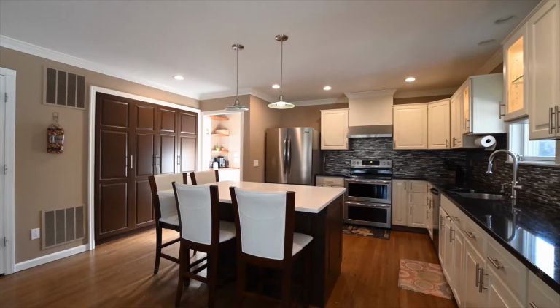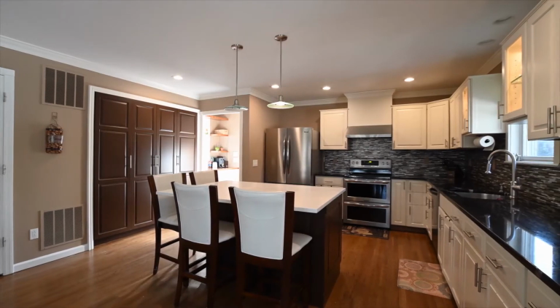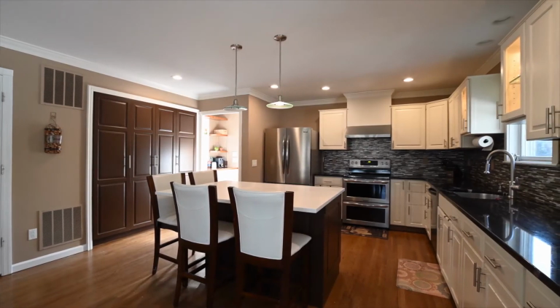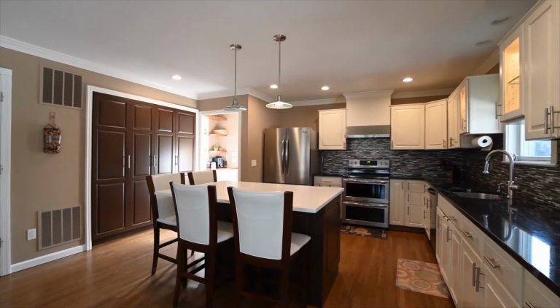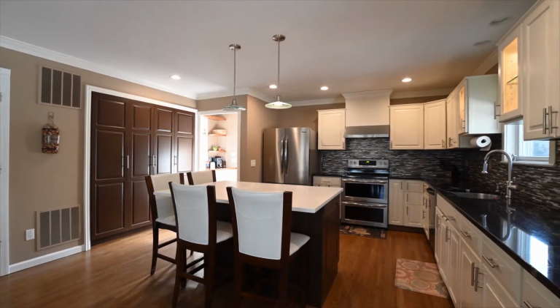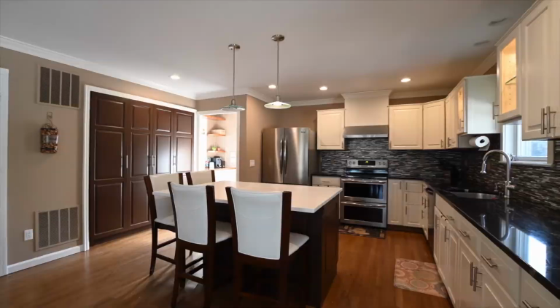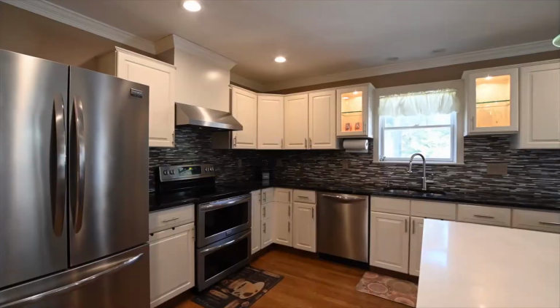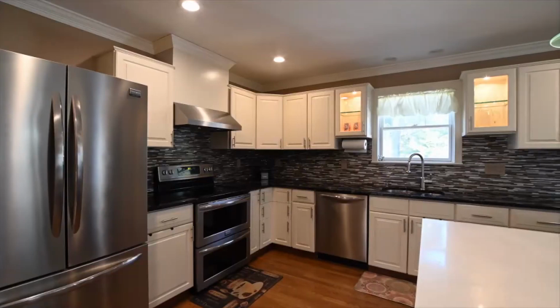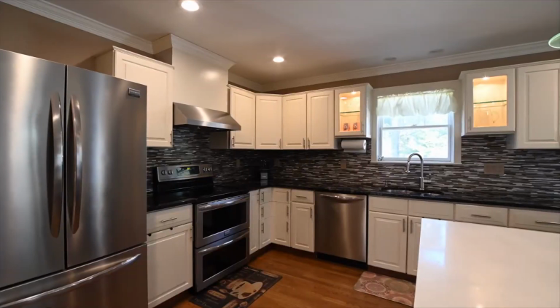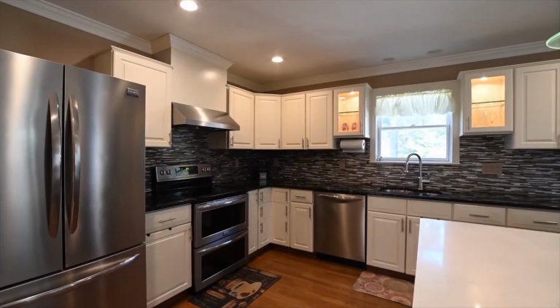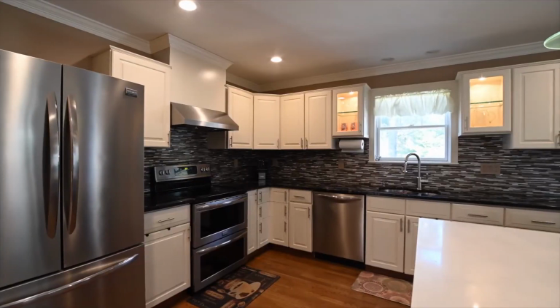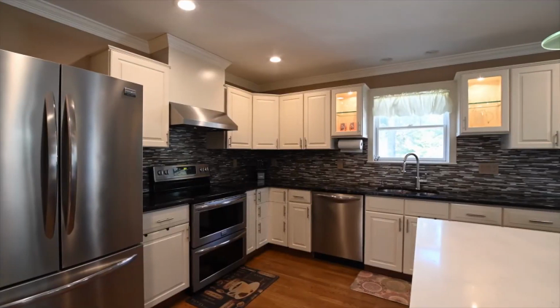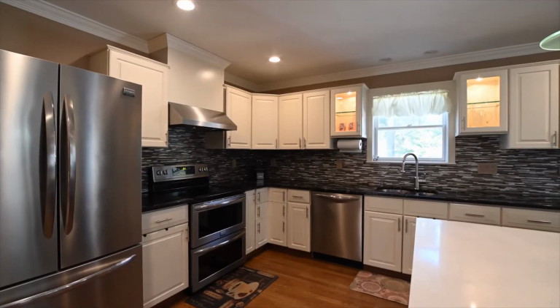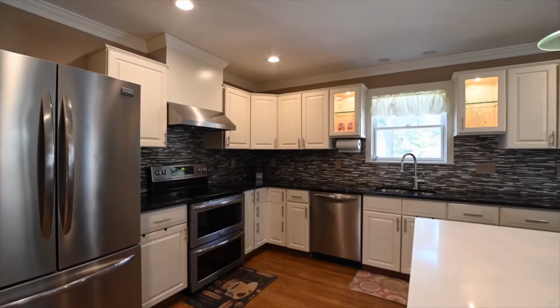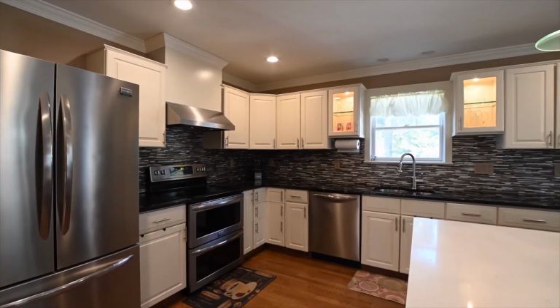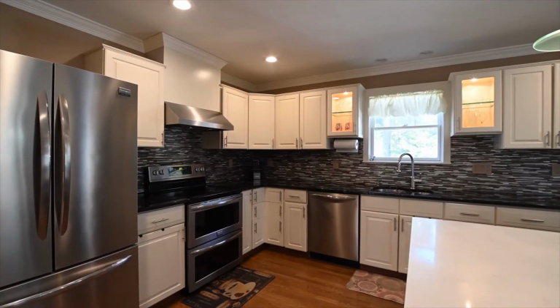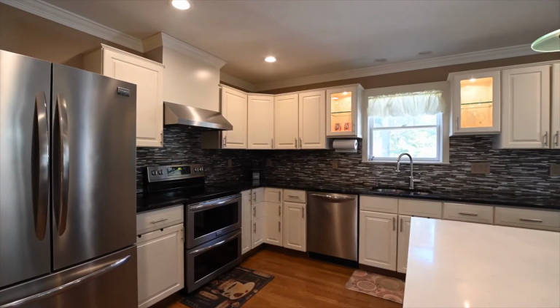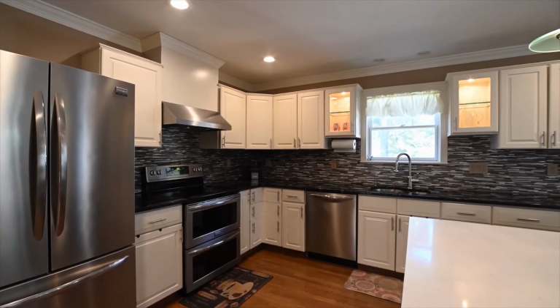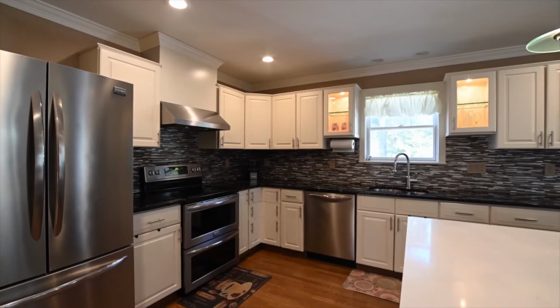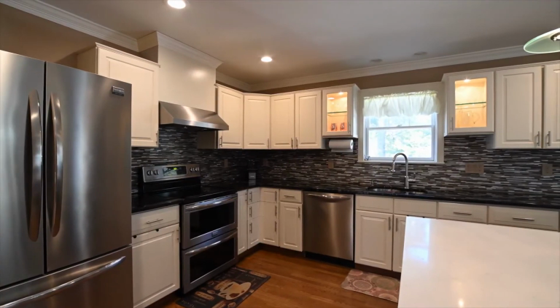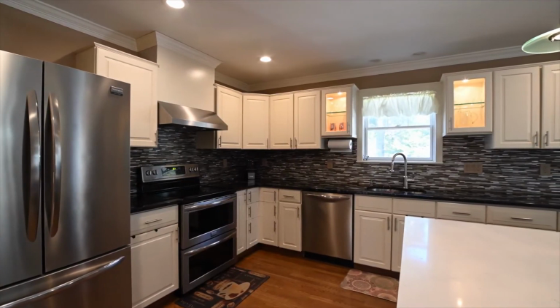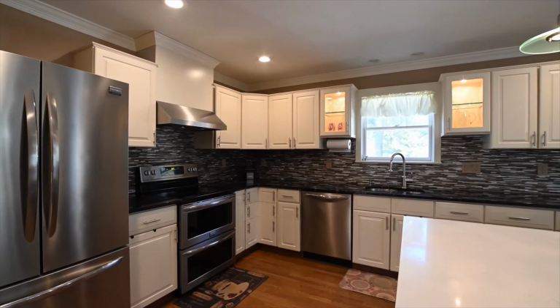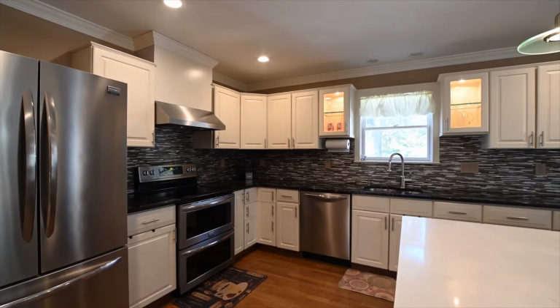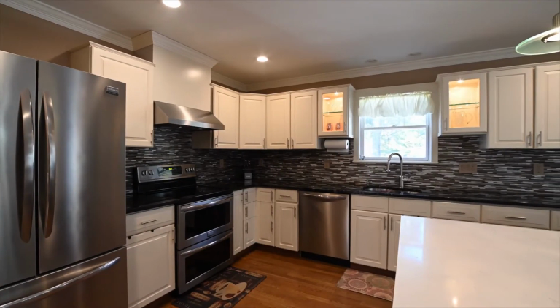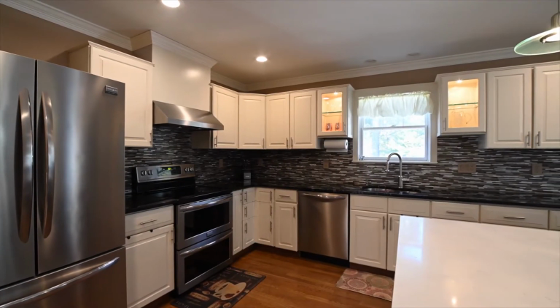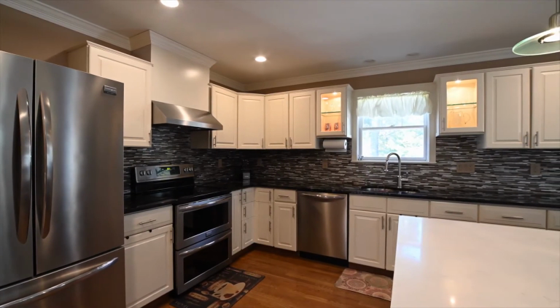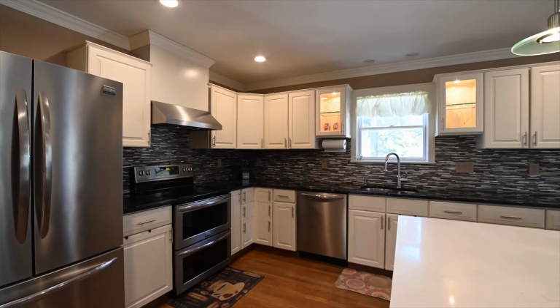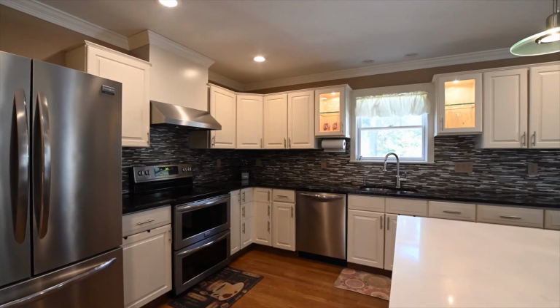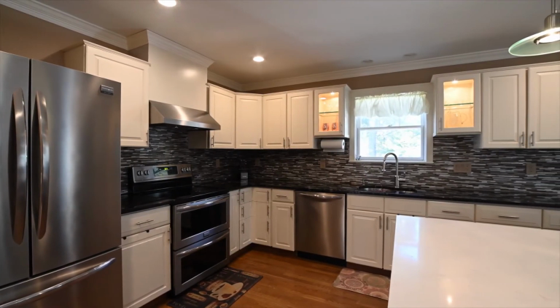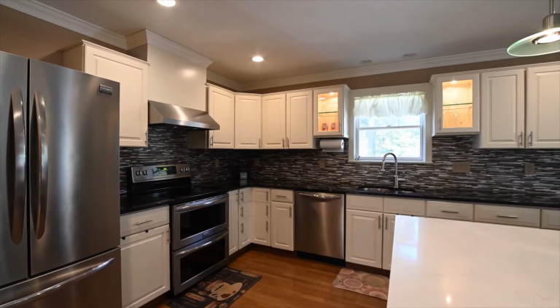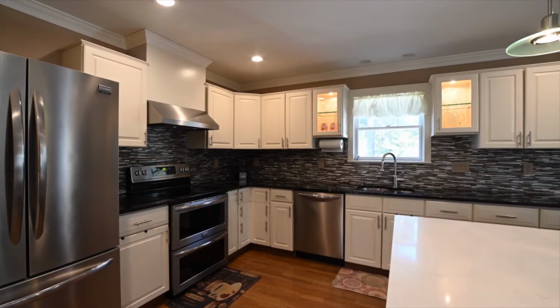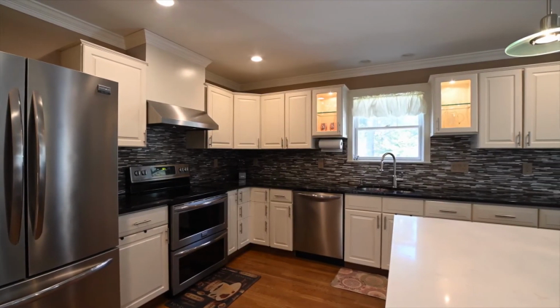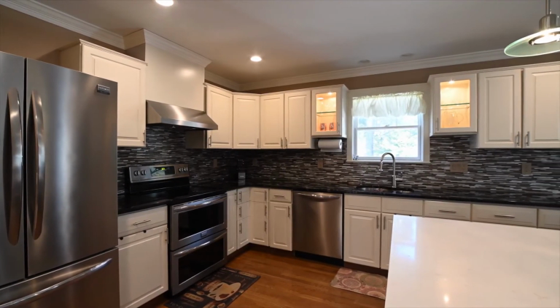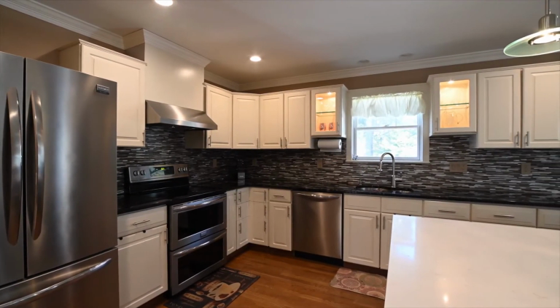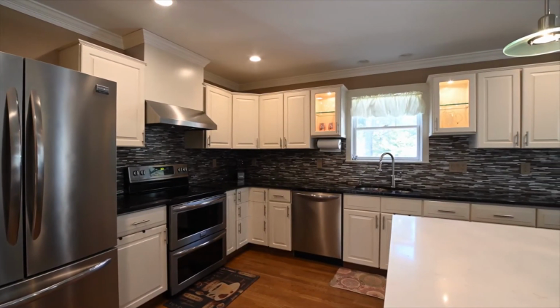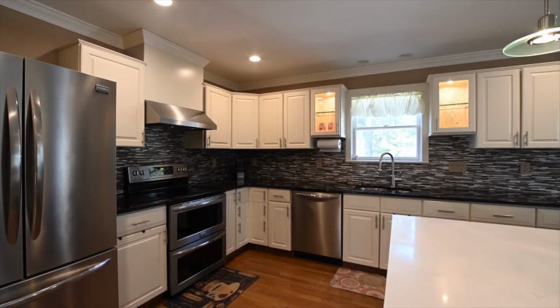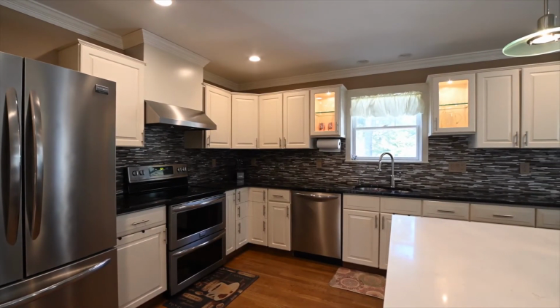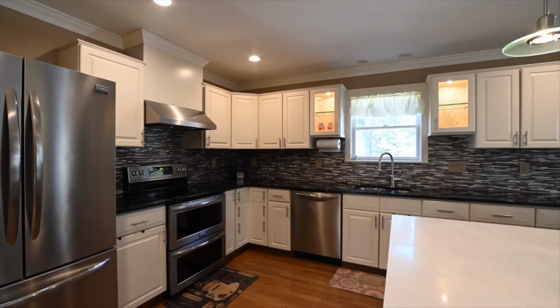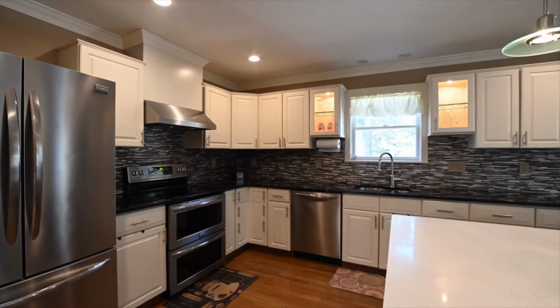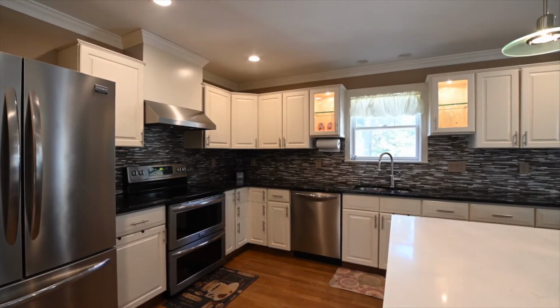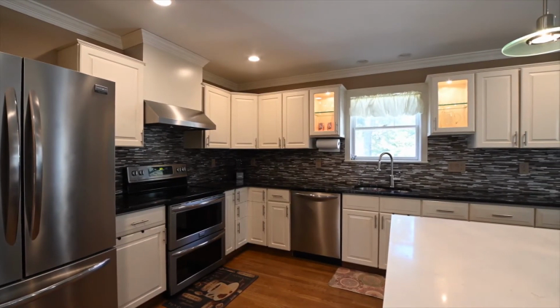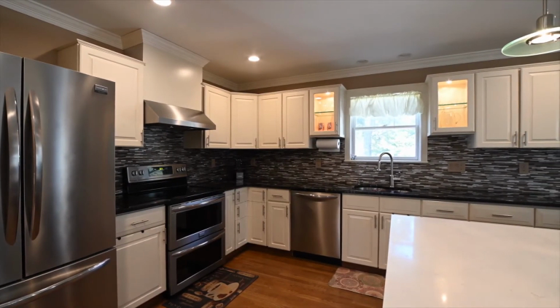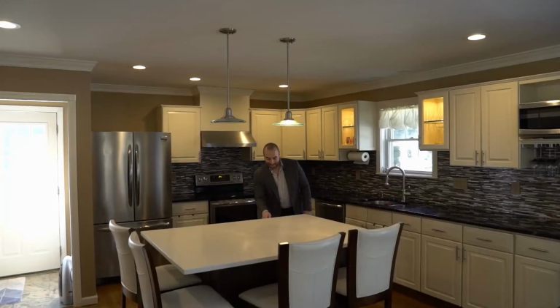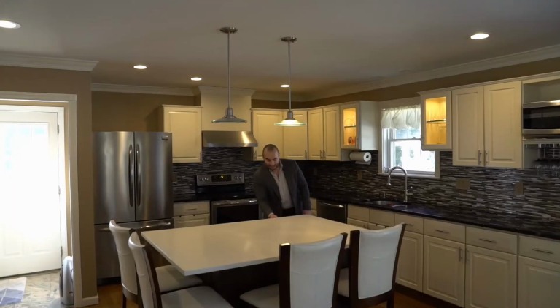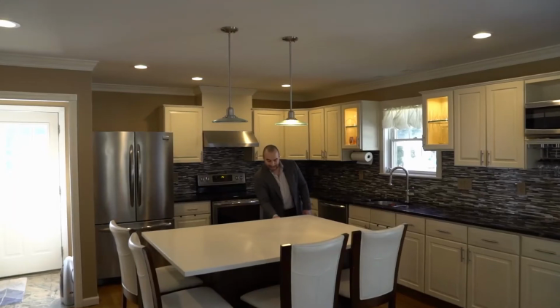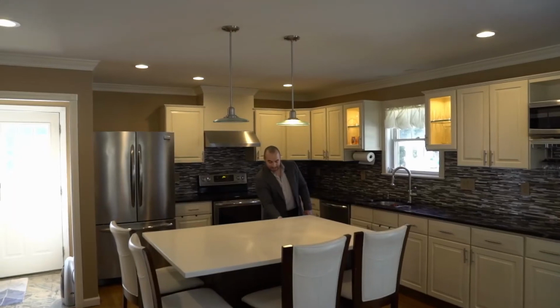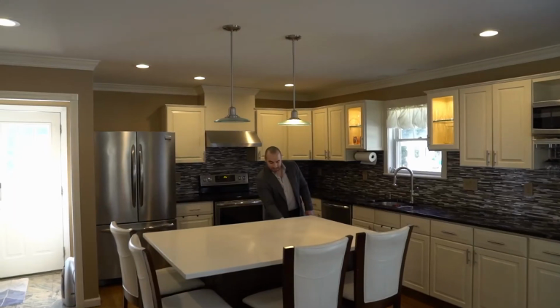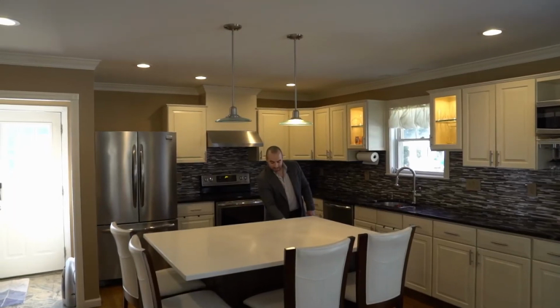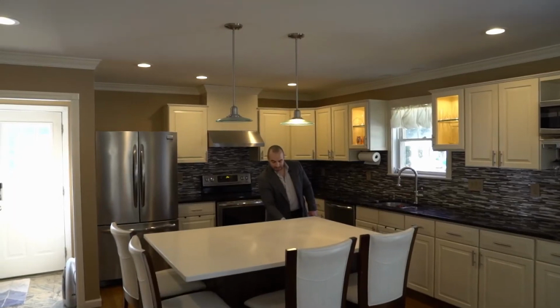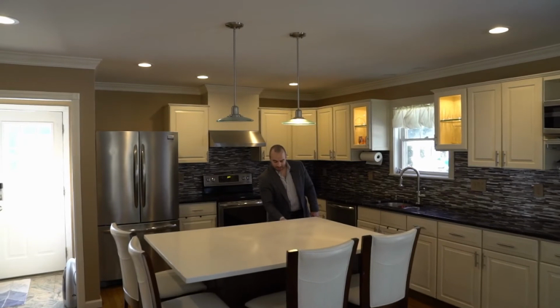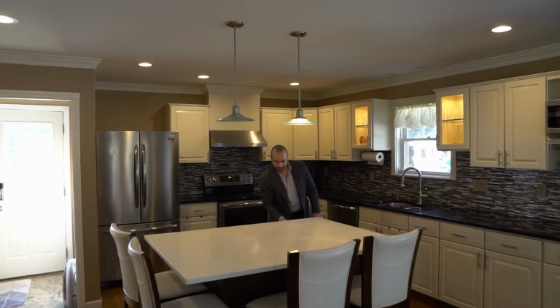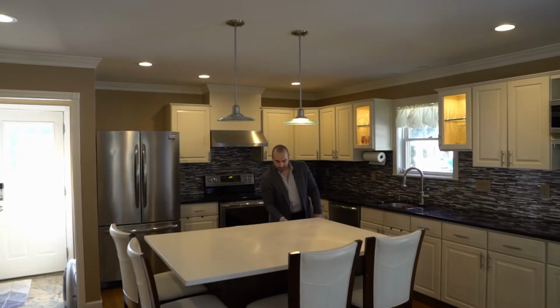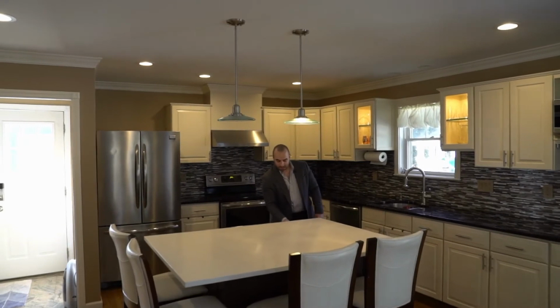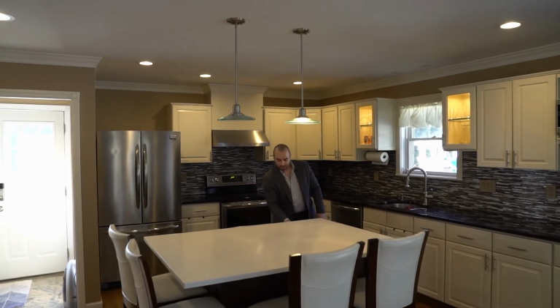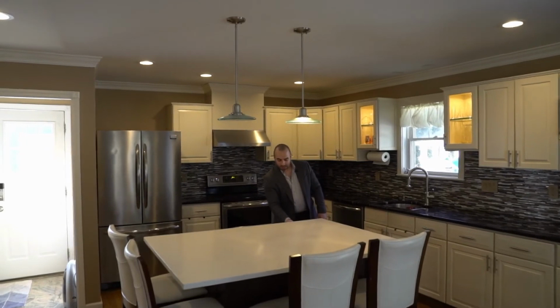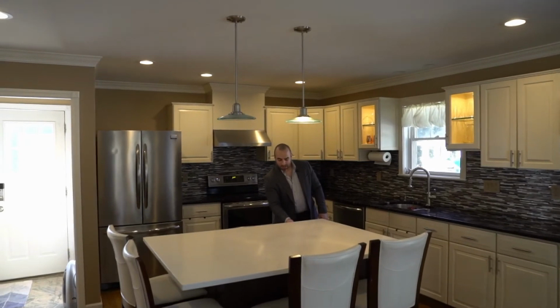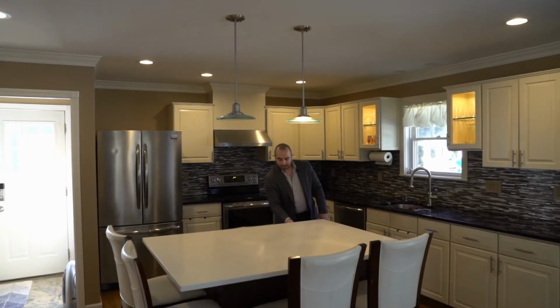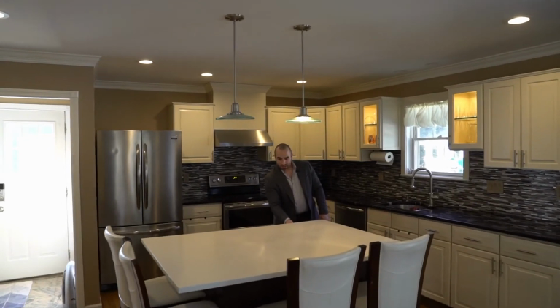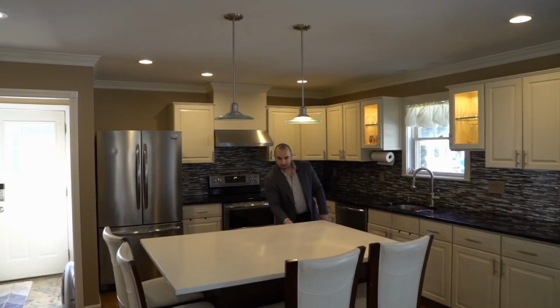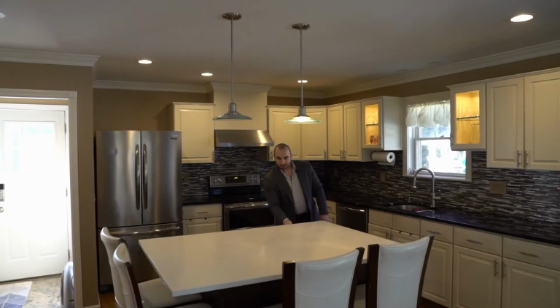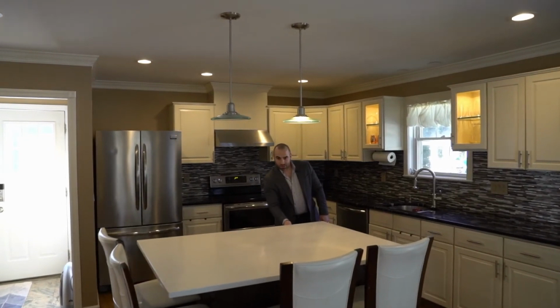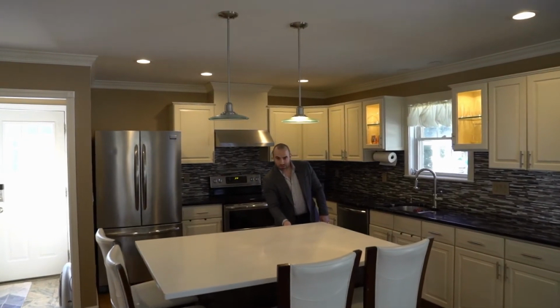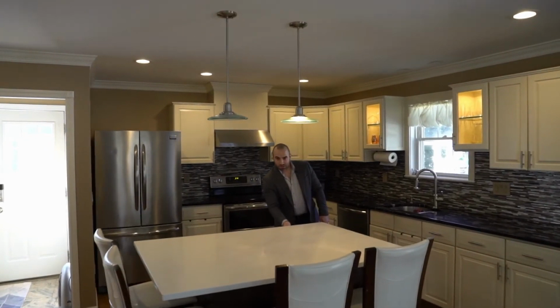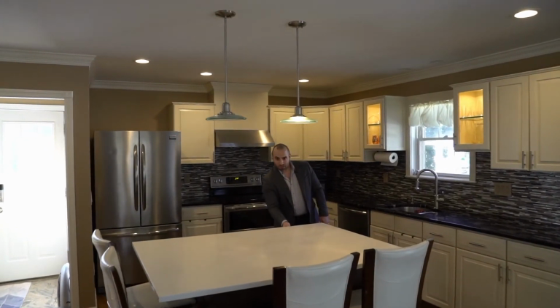Granite countertops, stainless steel appliances, beautiful backsplash, and clean soft-closing drawers.